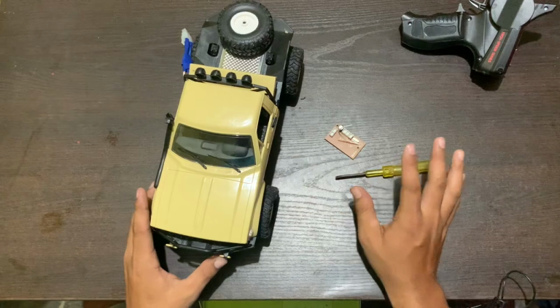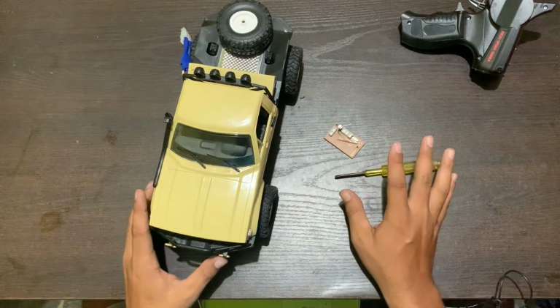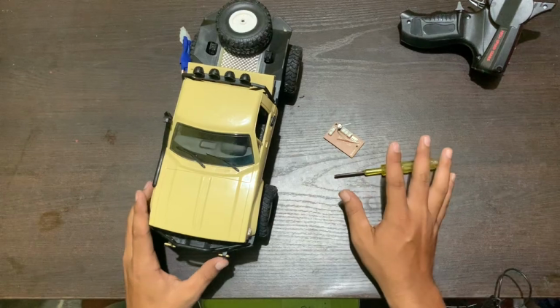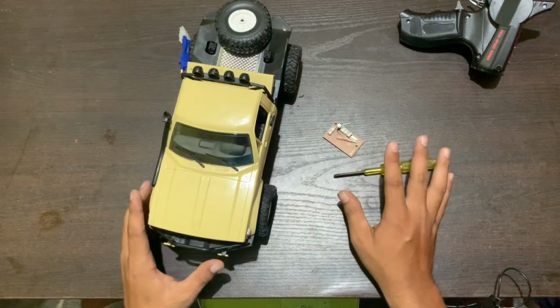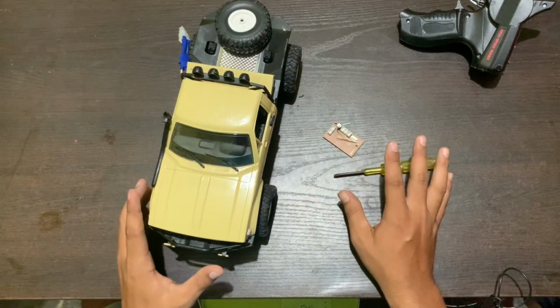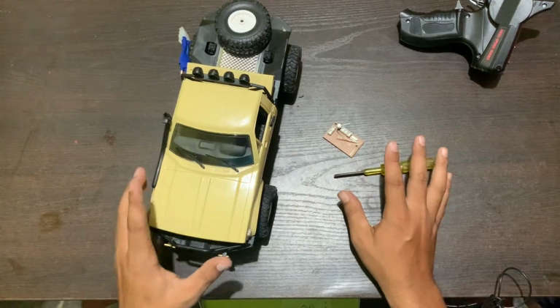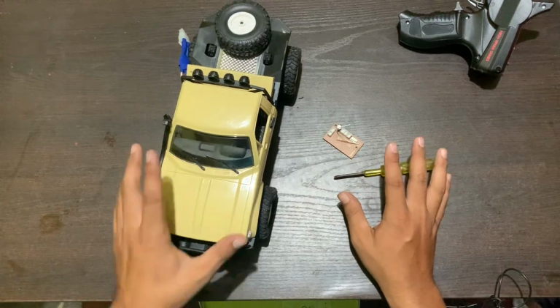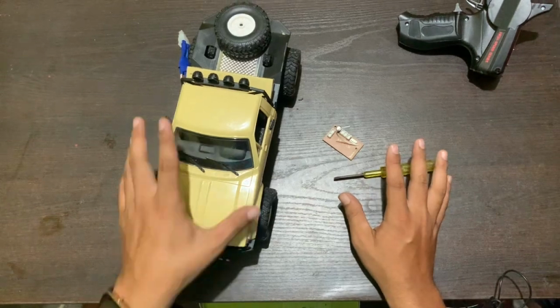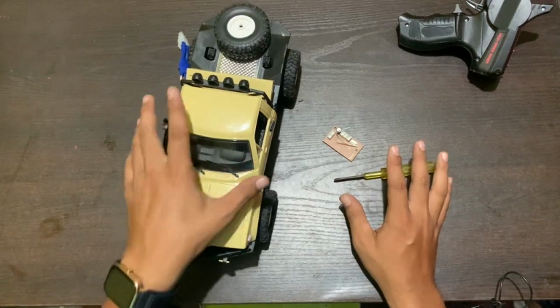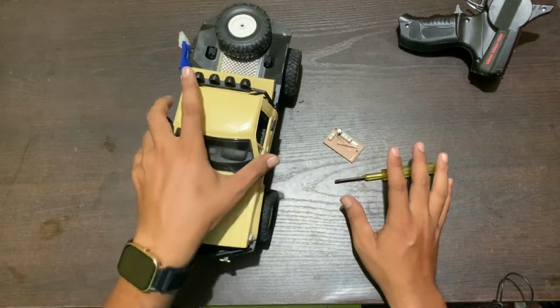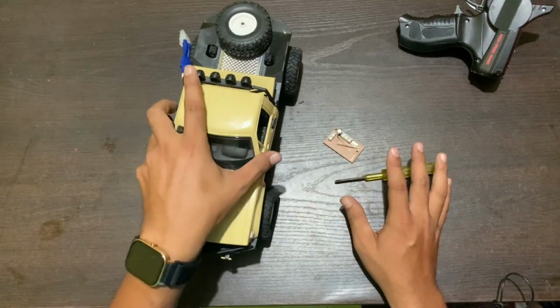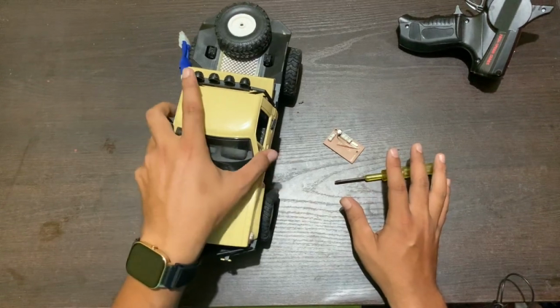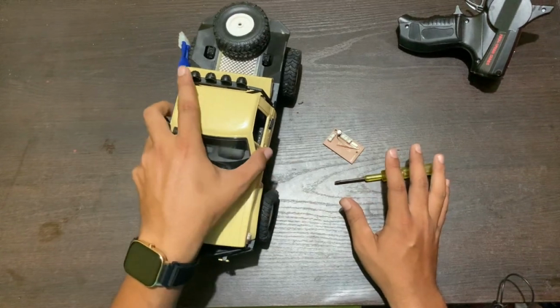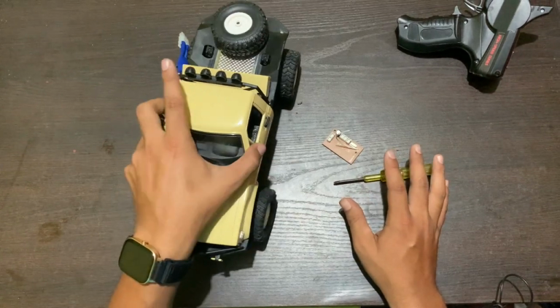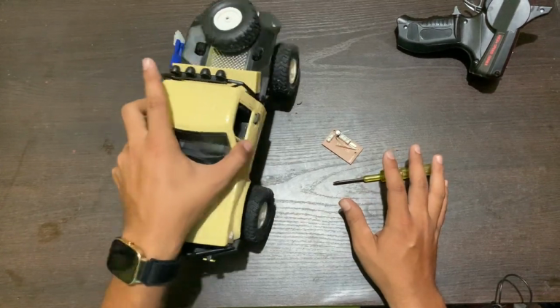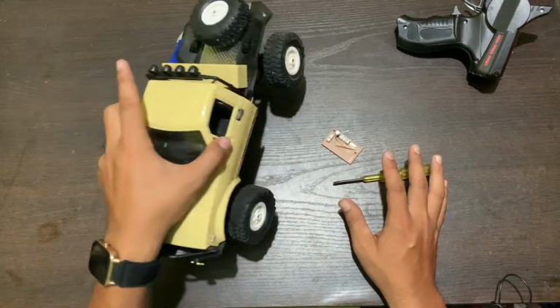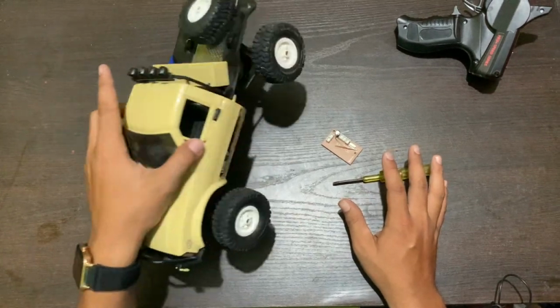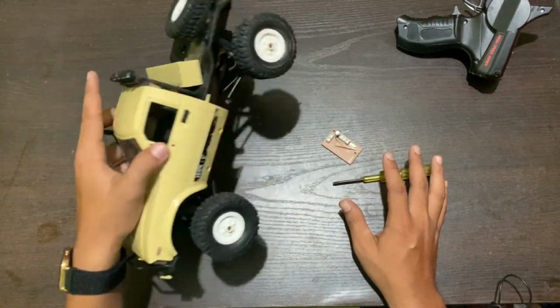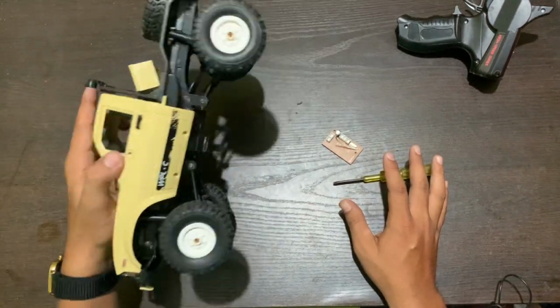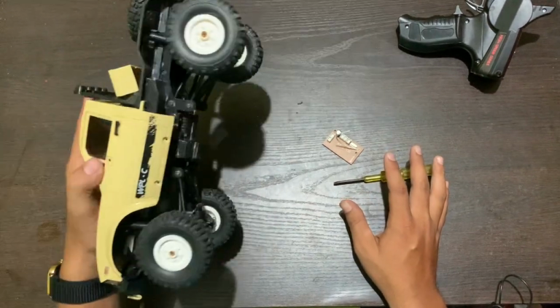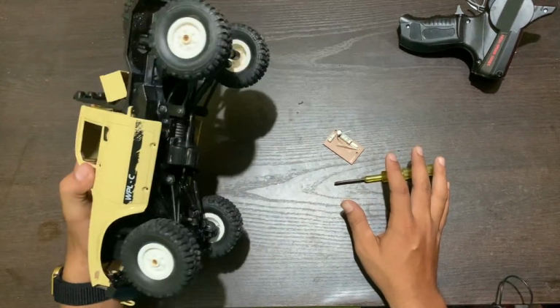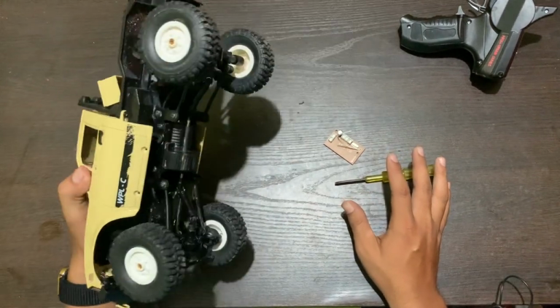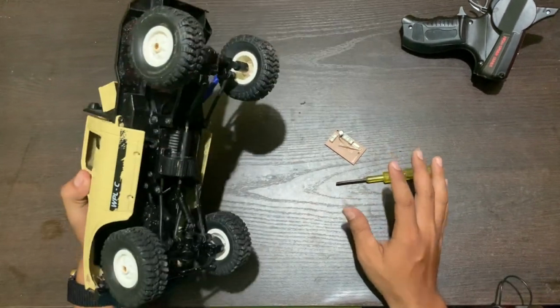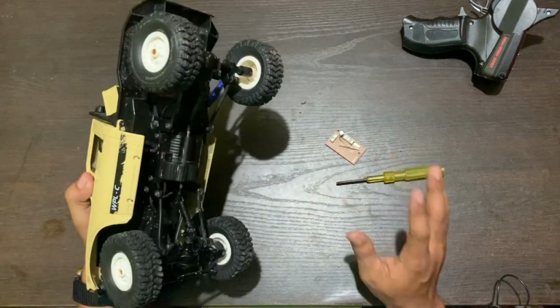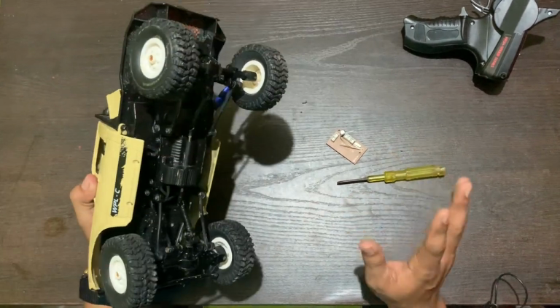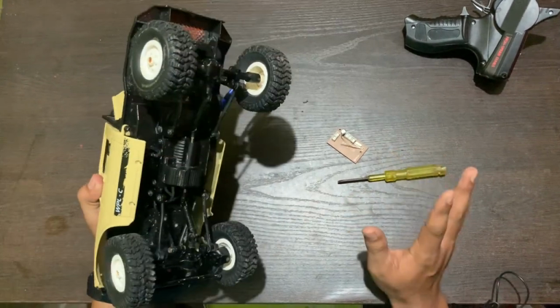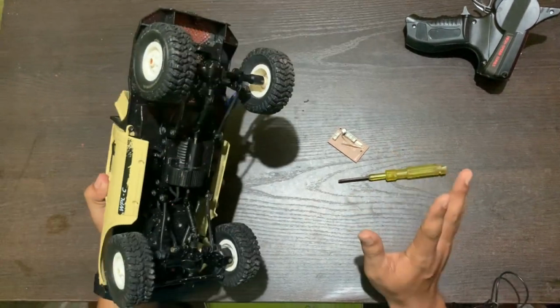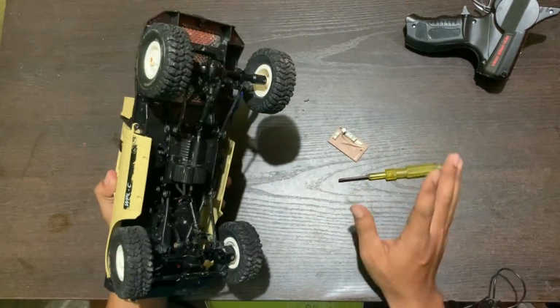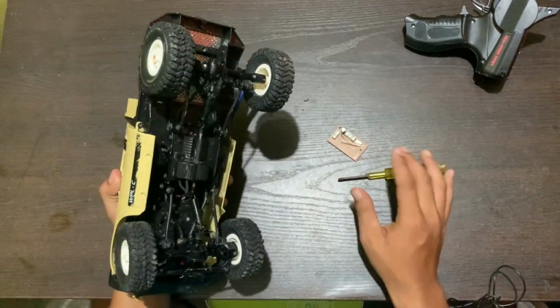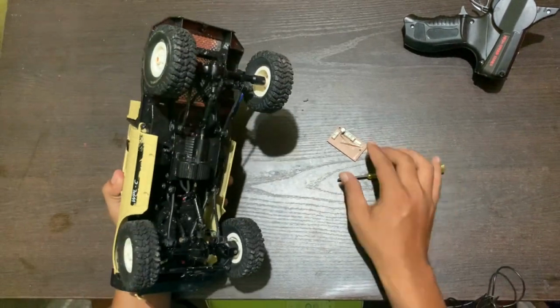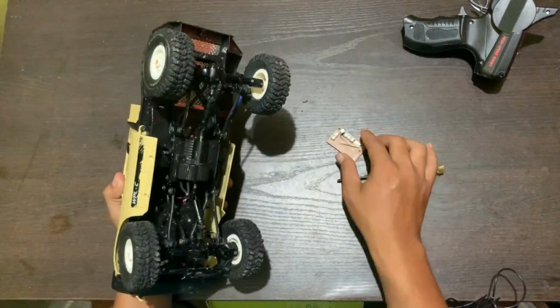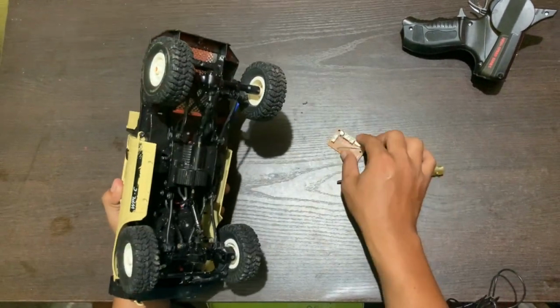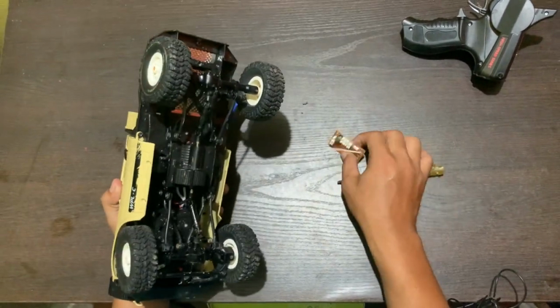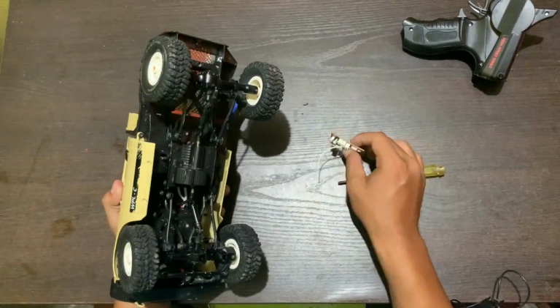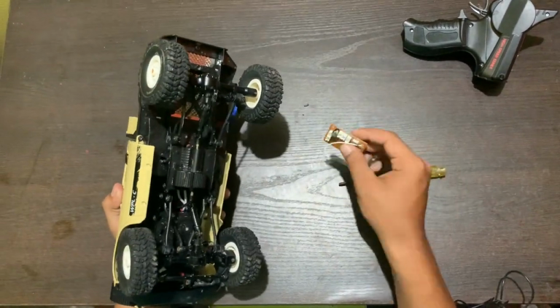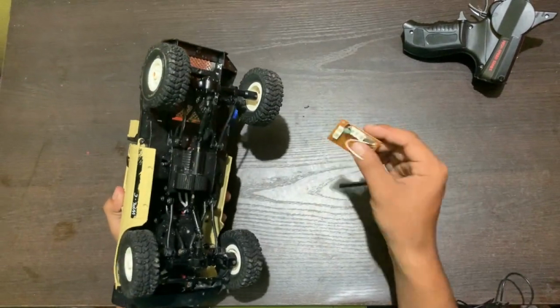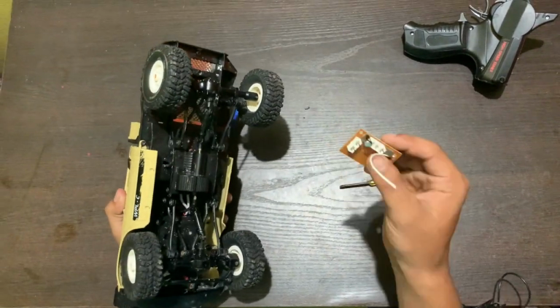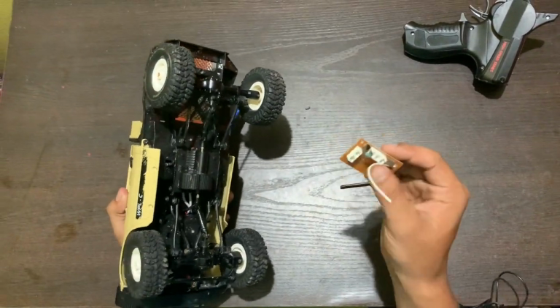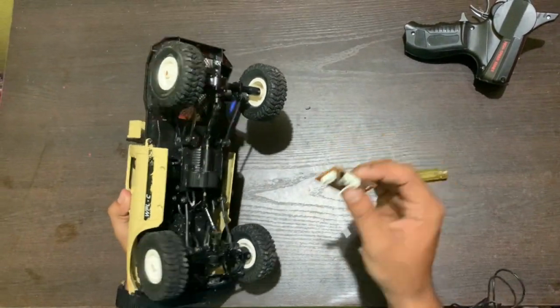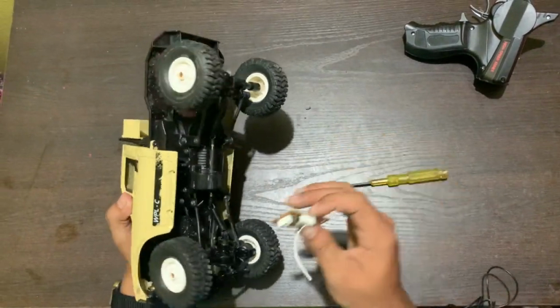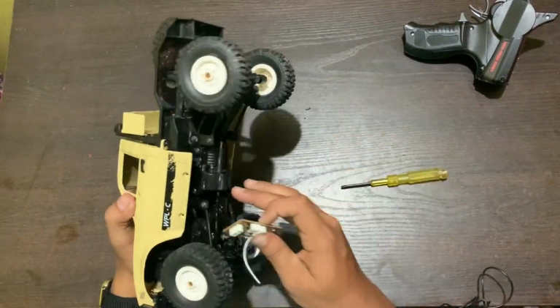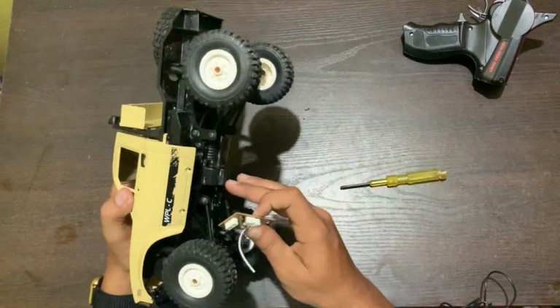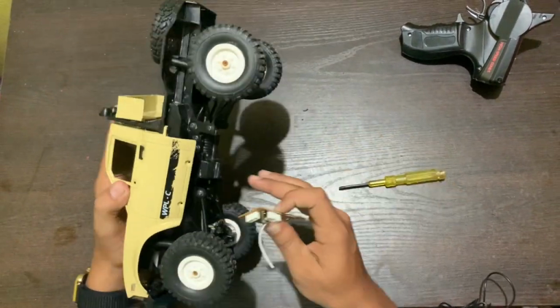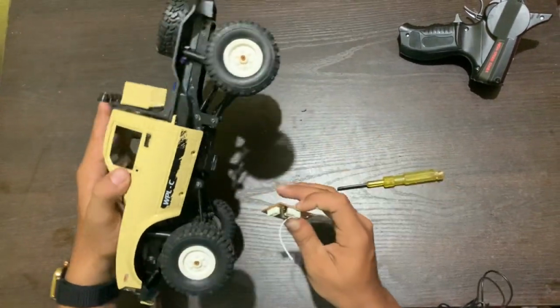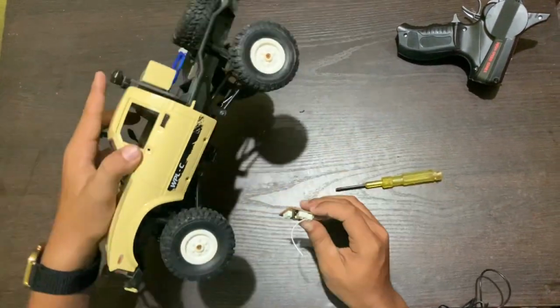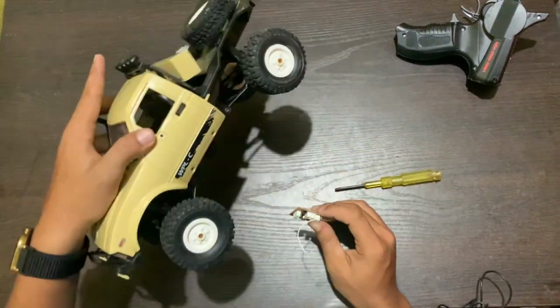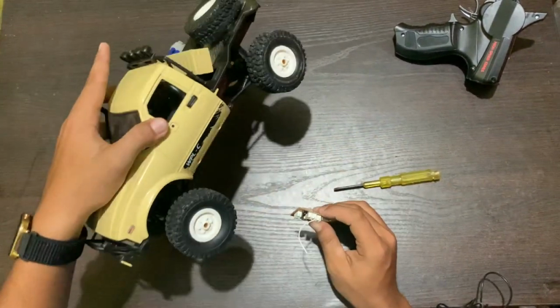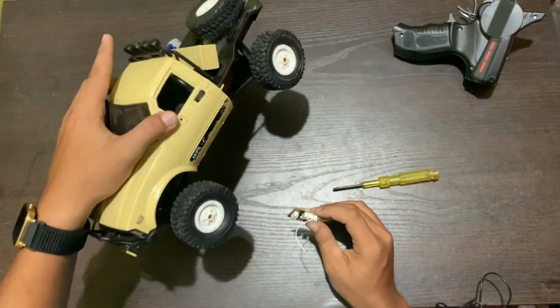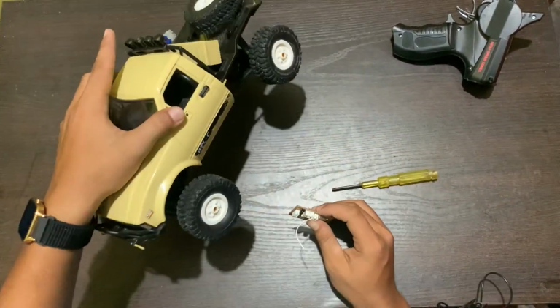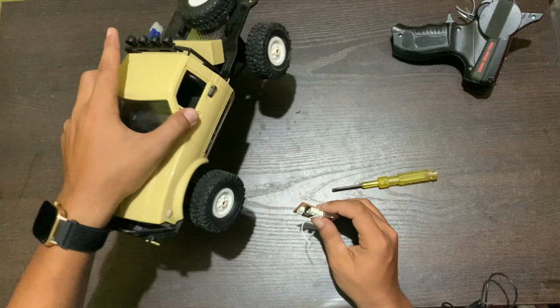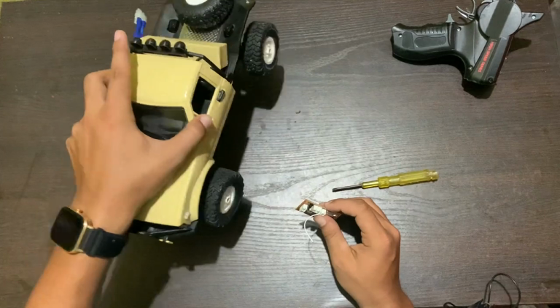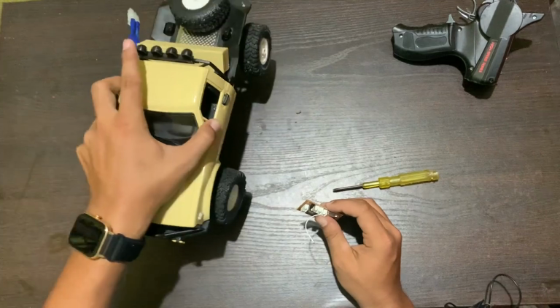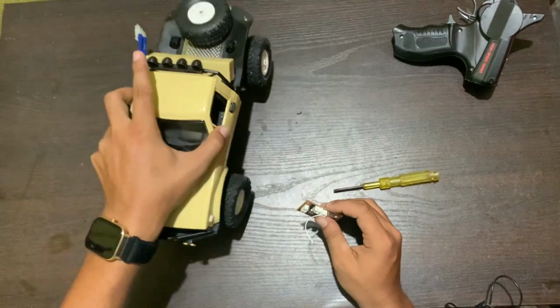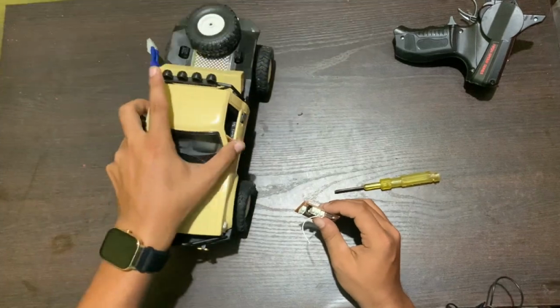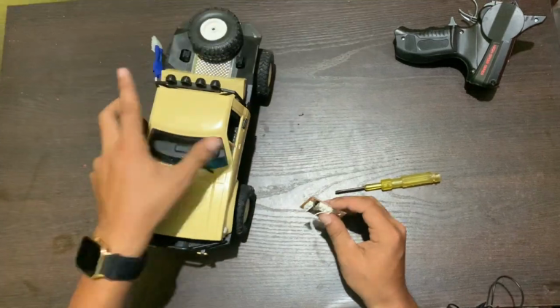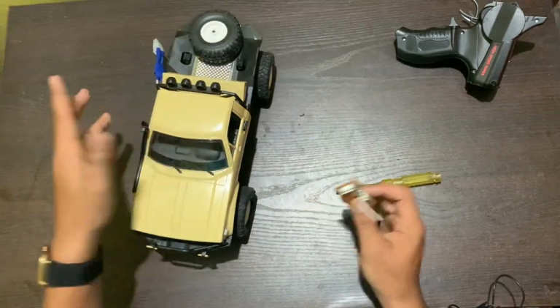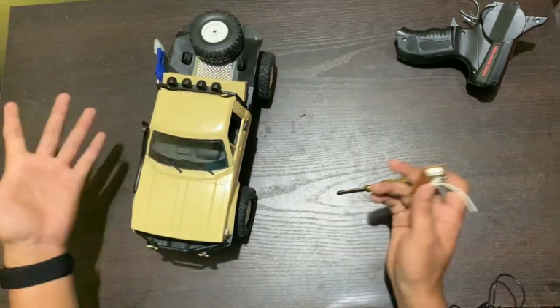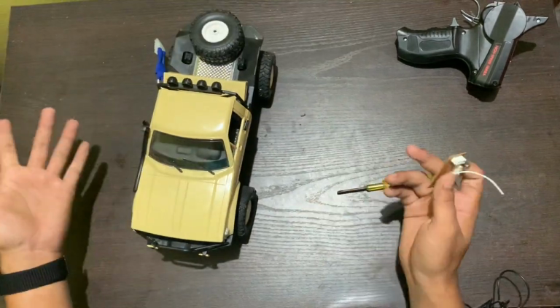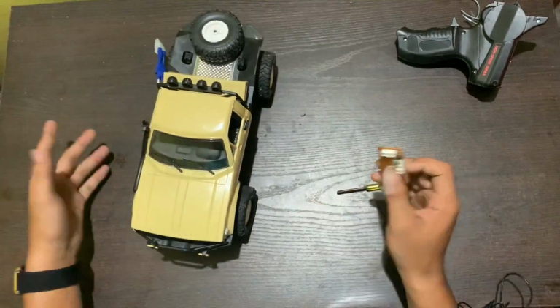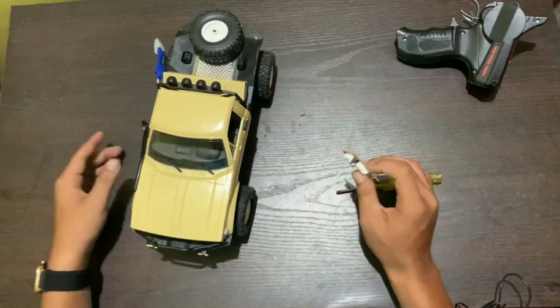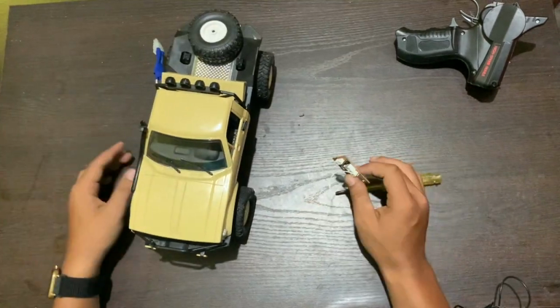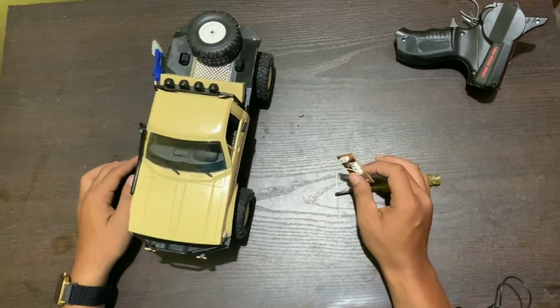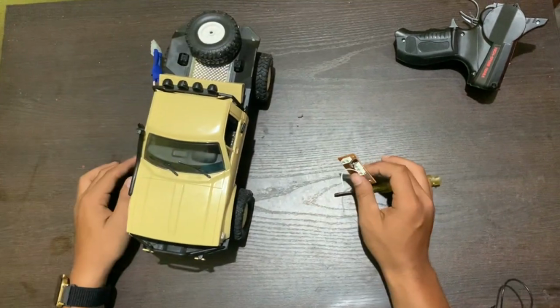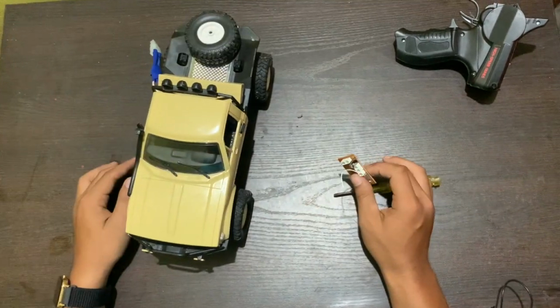Hello guys, welcome back to our channel. Today we are going to change the circuit board of this pickup RC truck. Let's start the video.